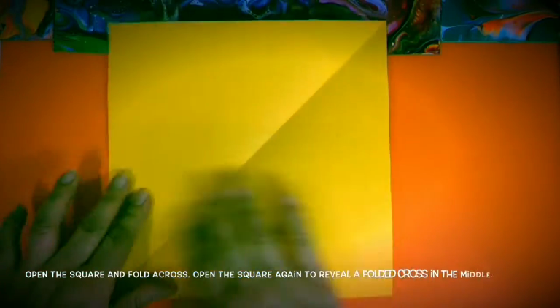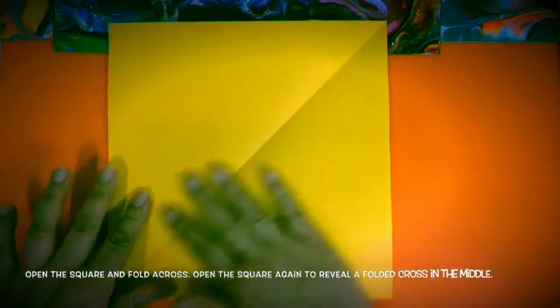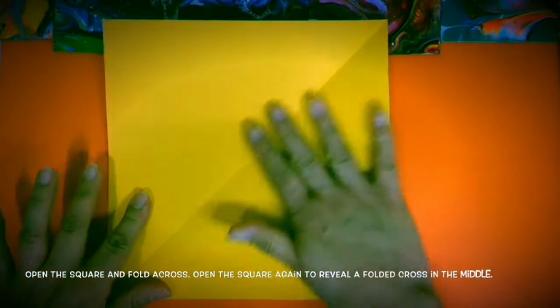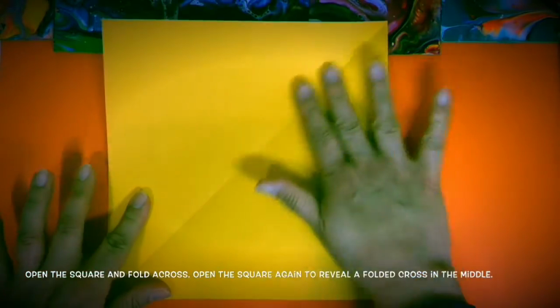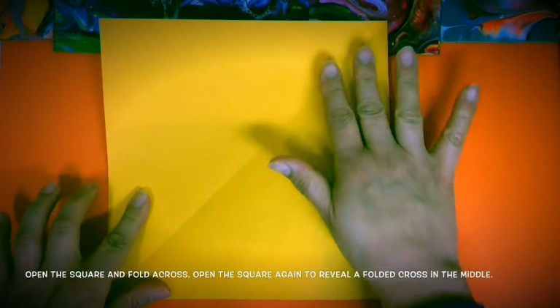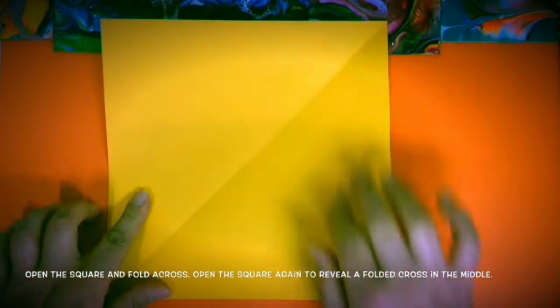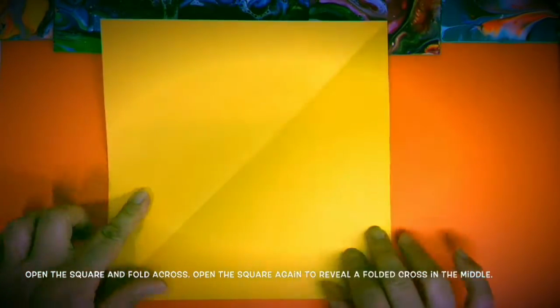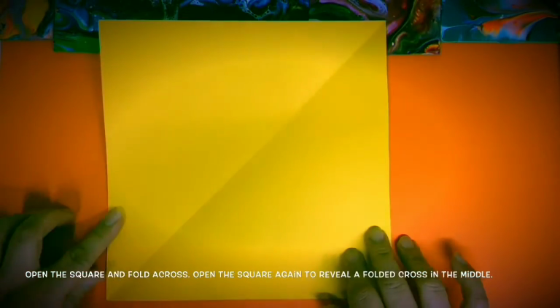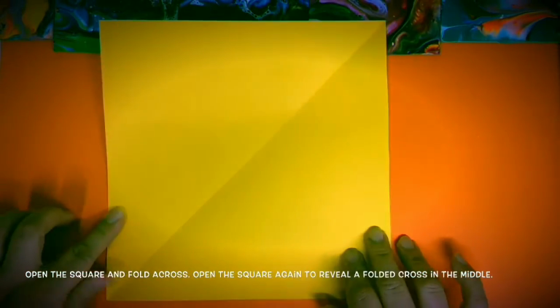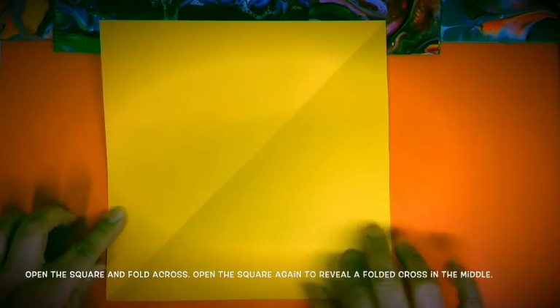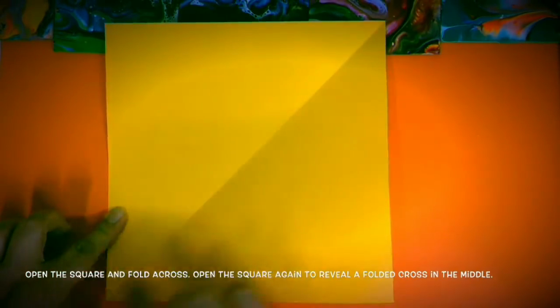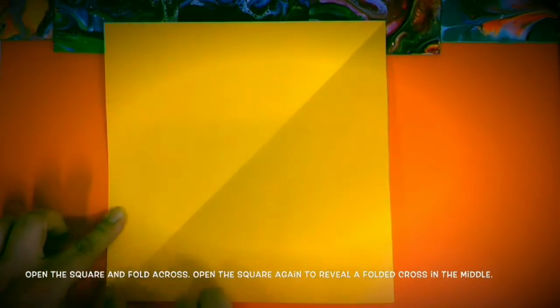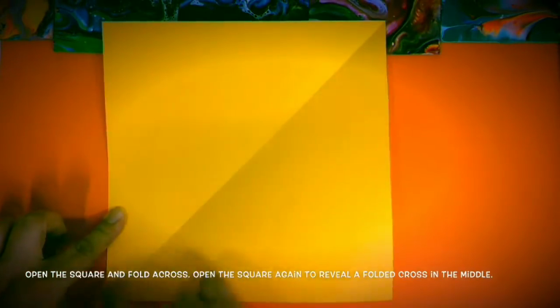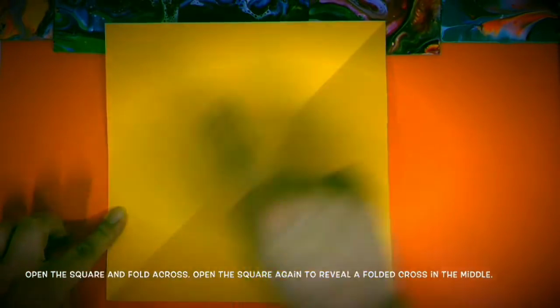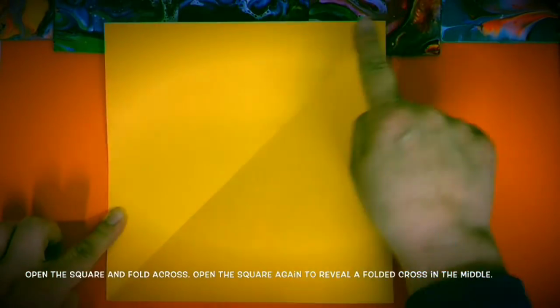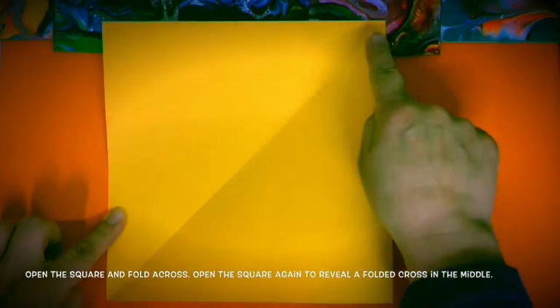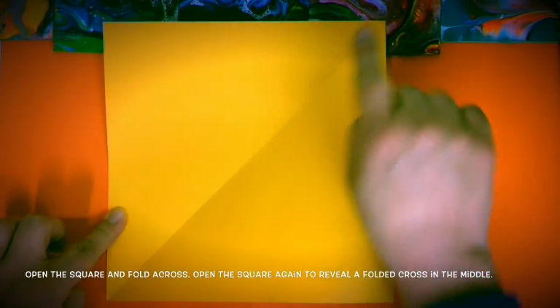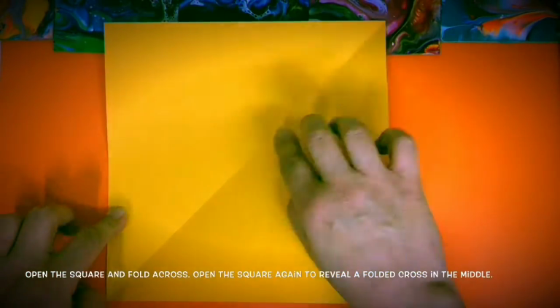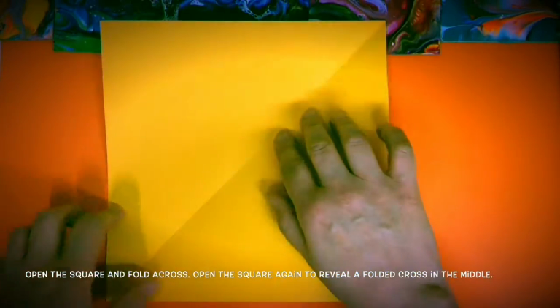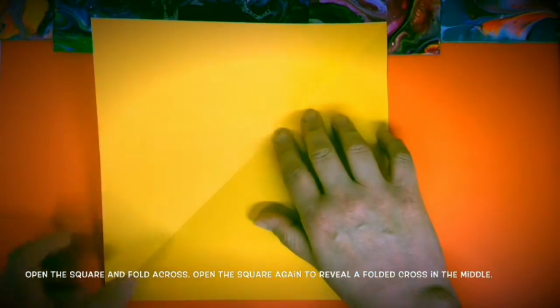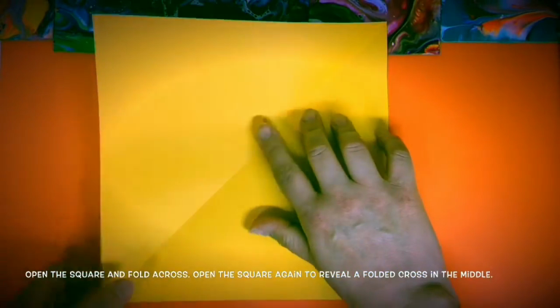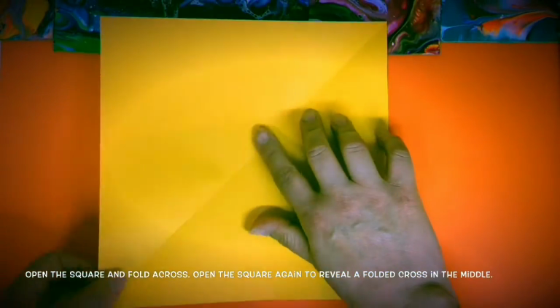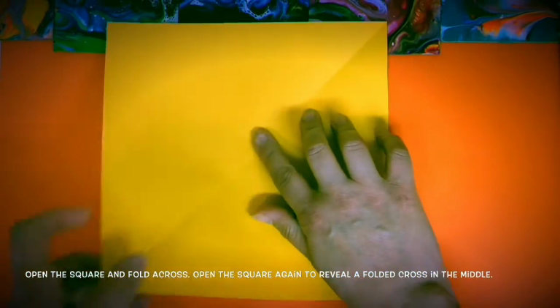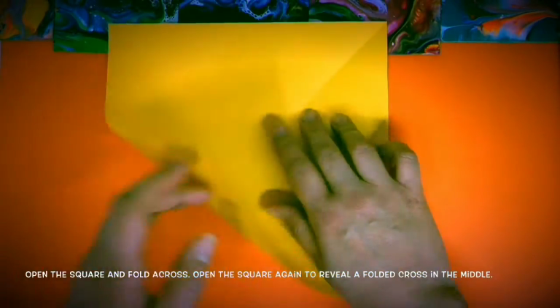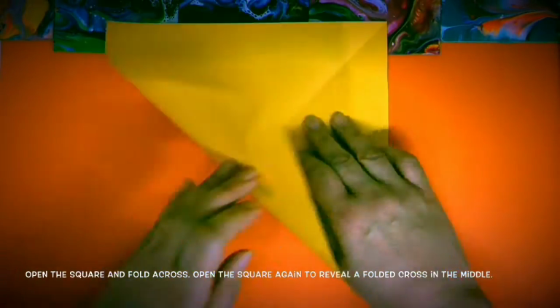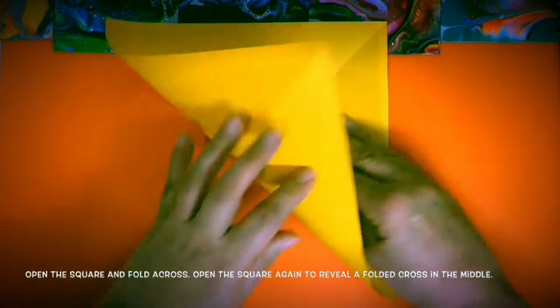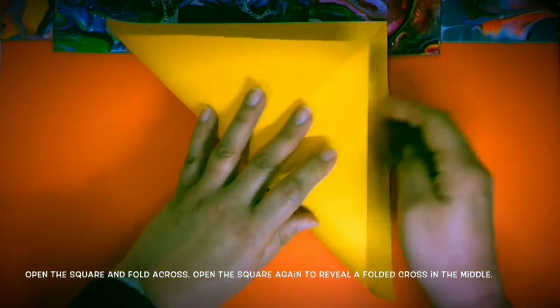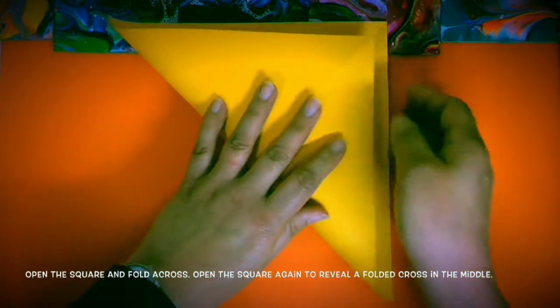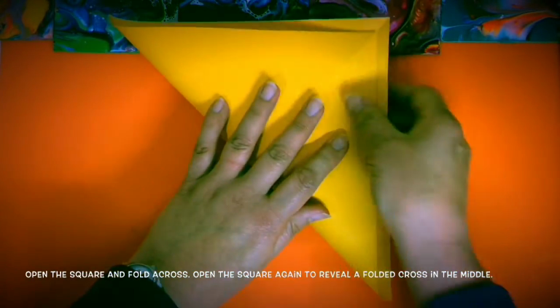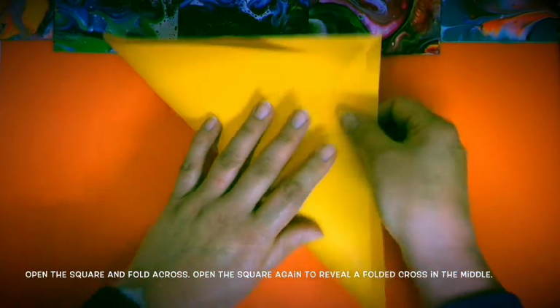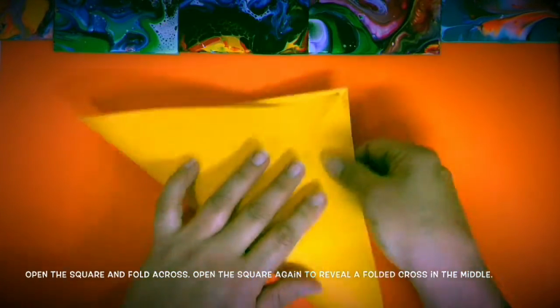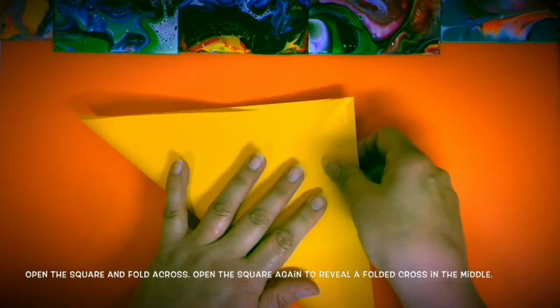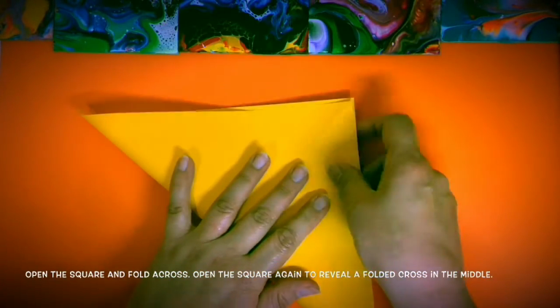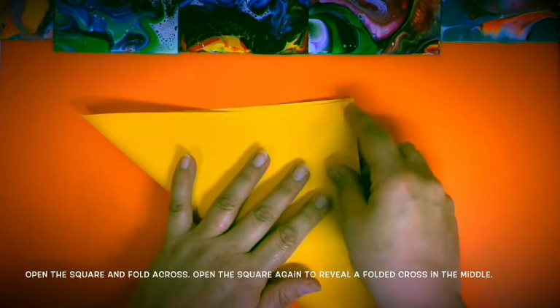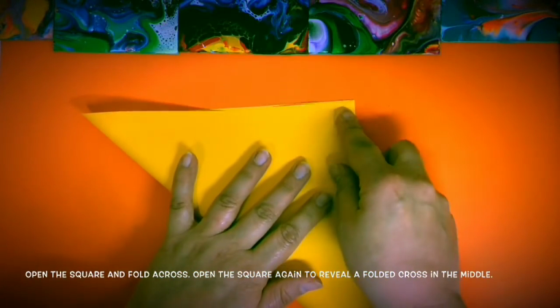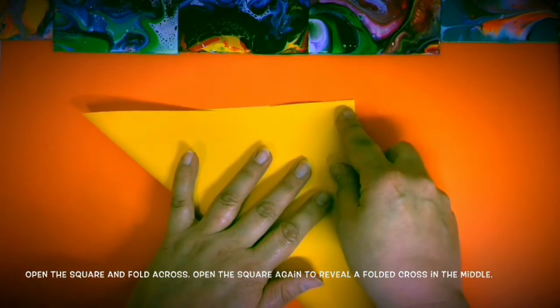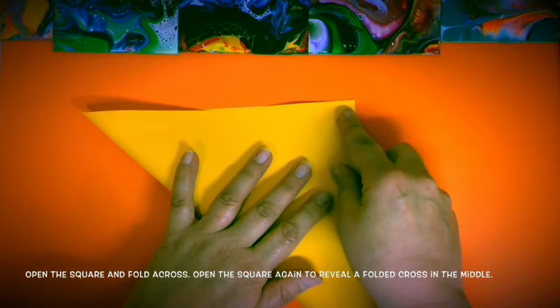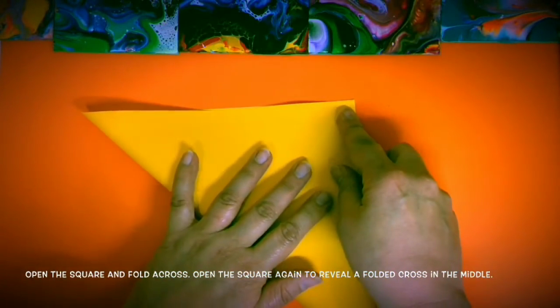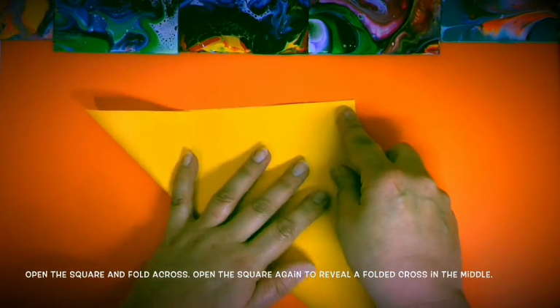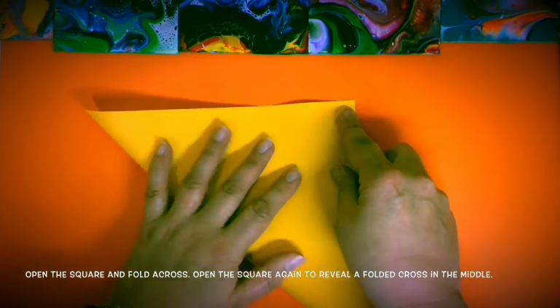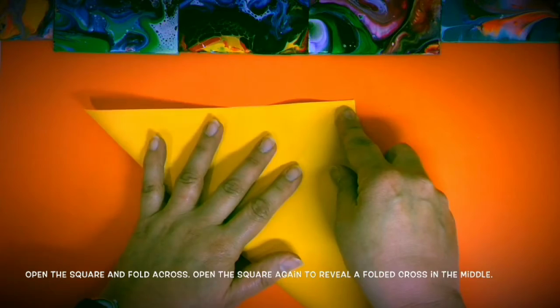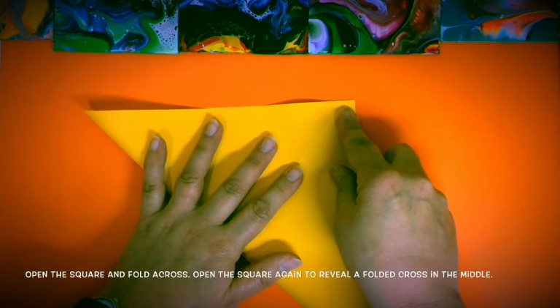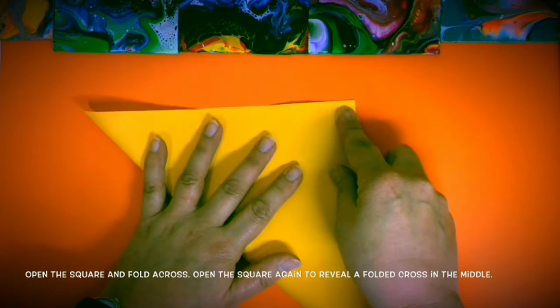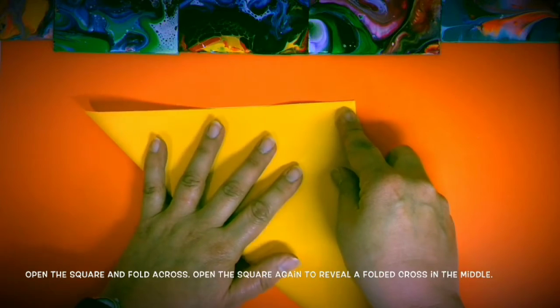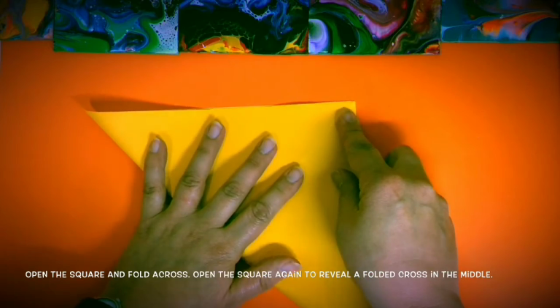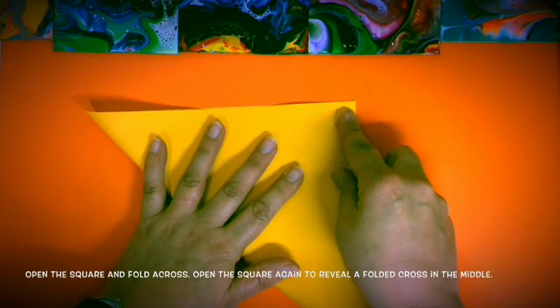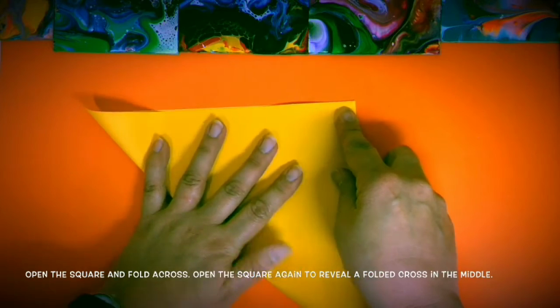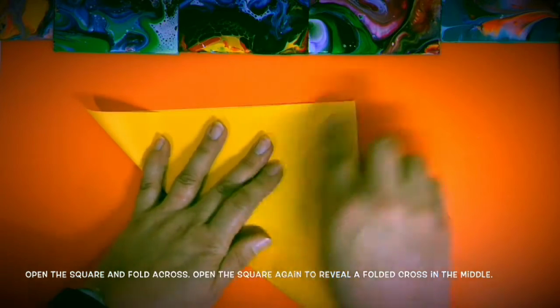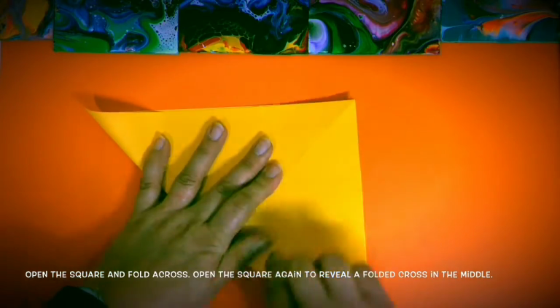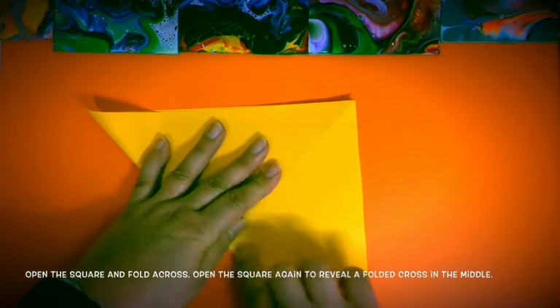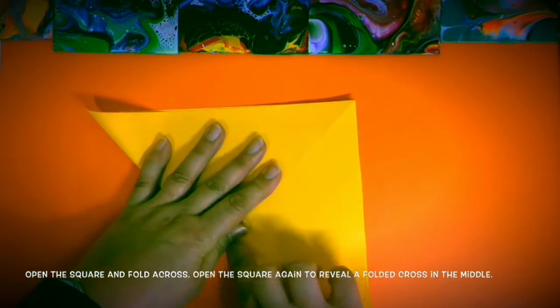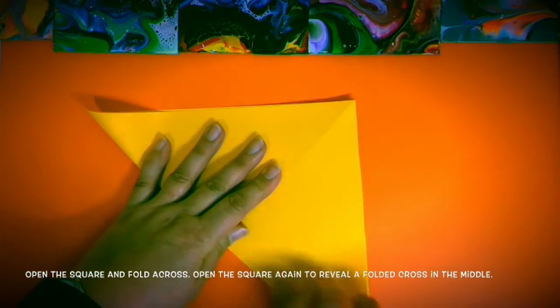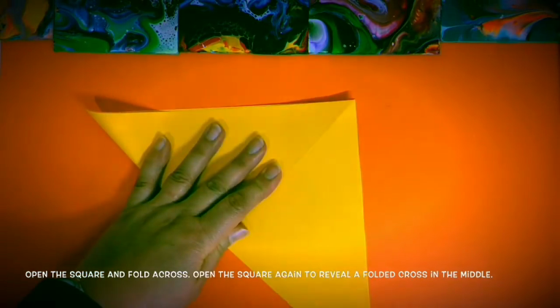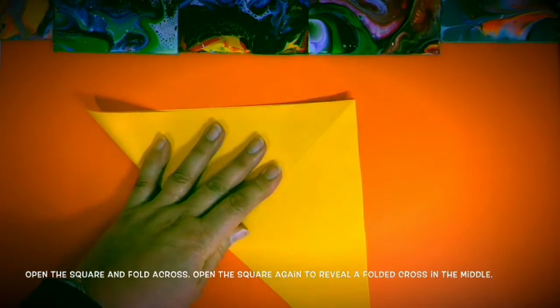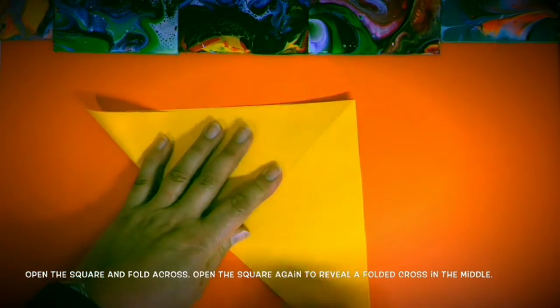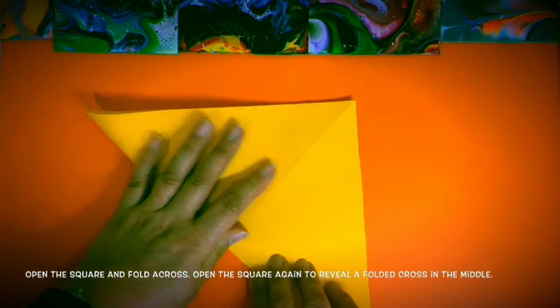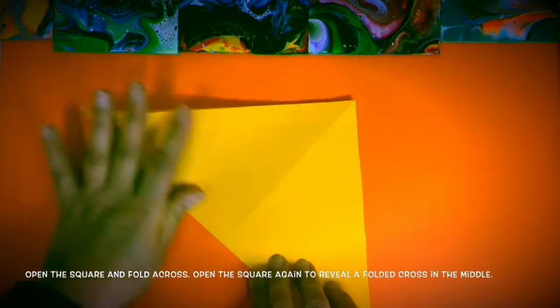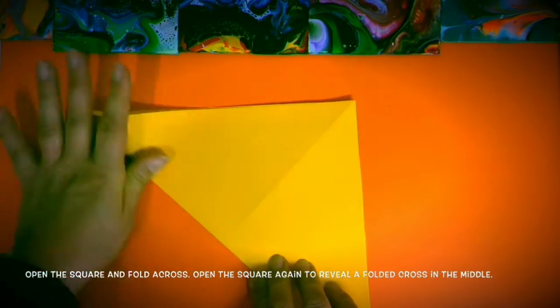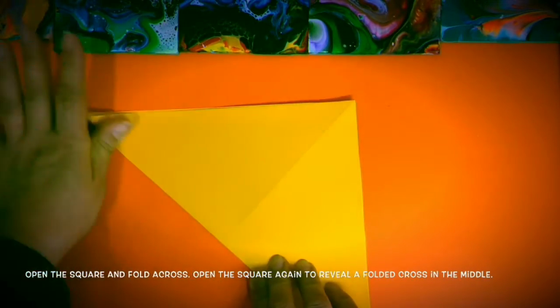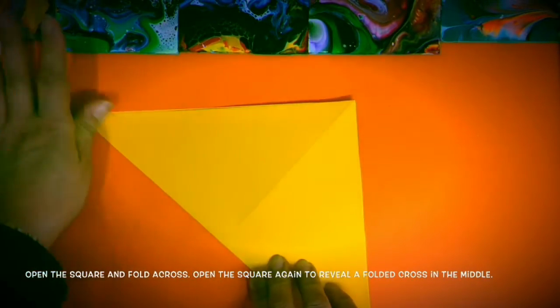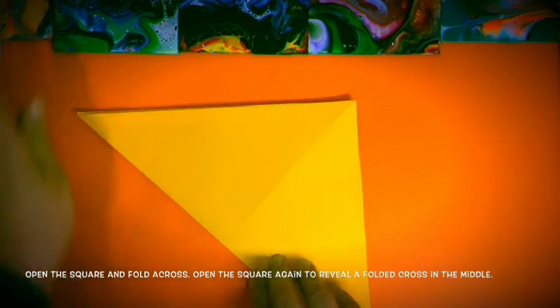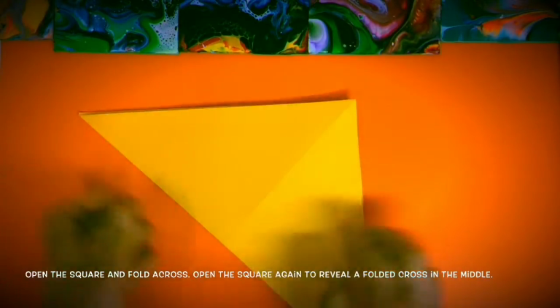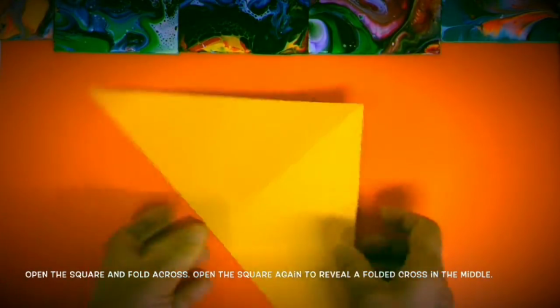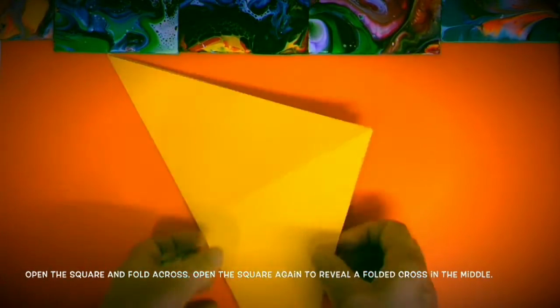Open the square and fold a cross. Open the square again to reveal a folded cross in the middle.